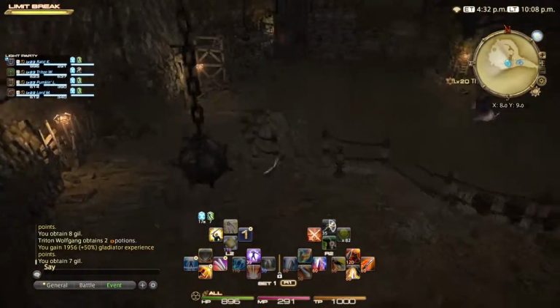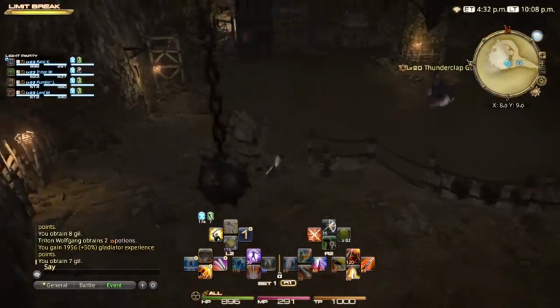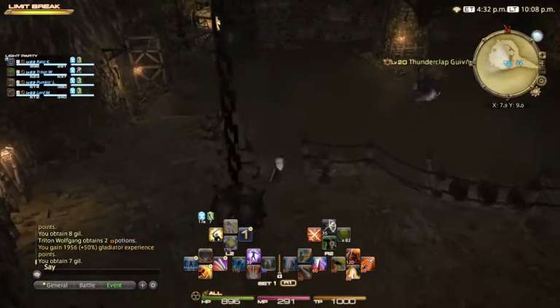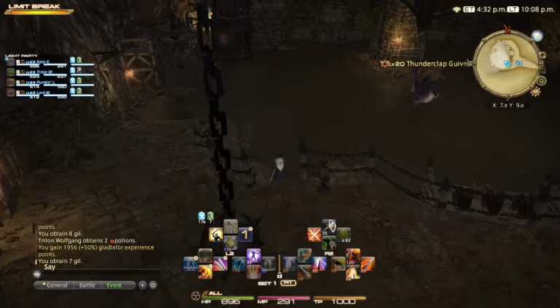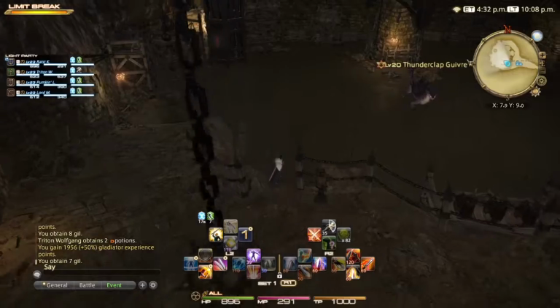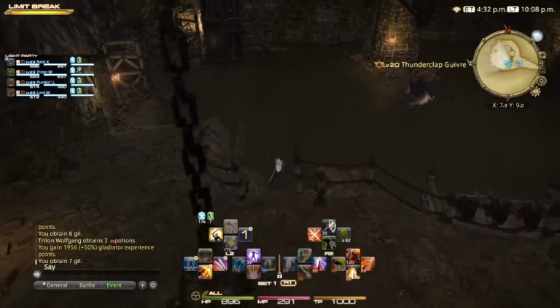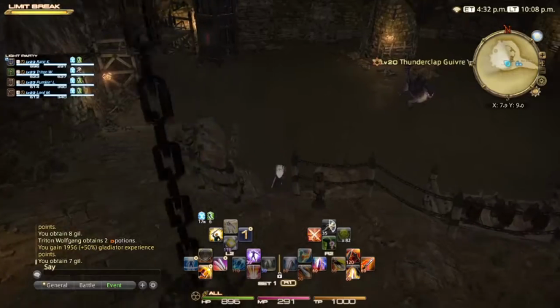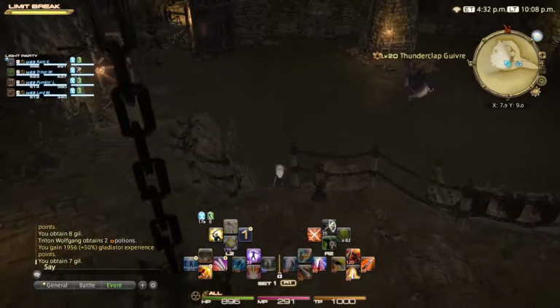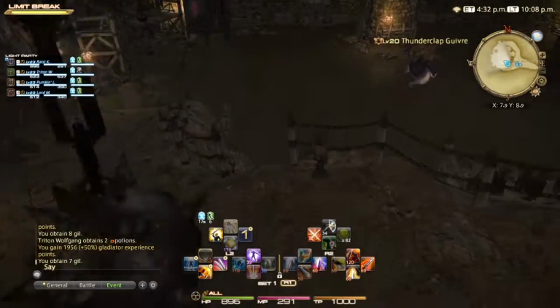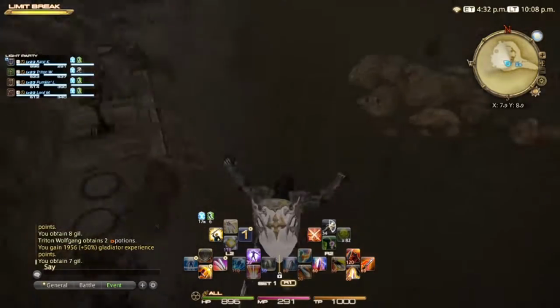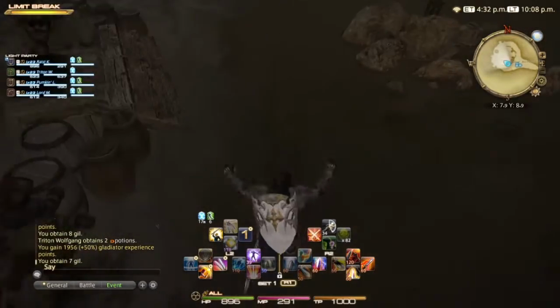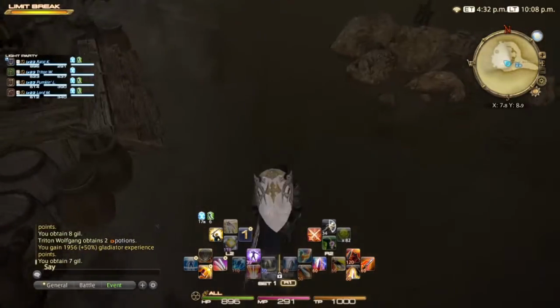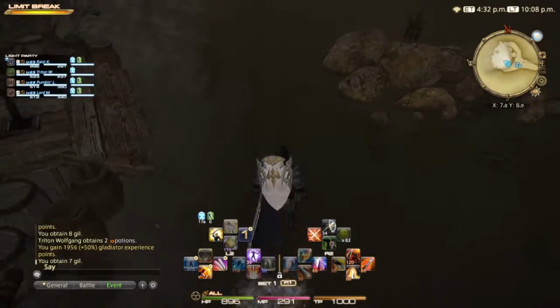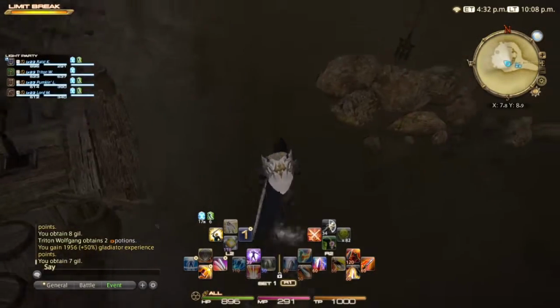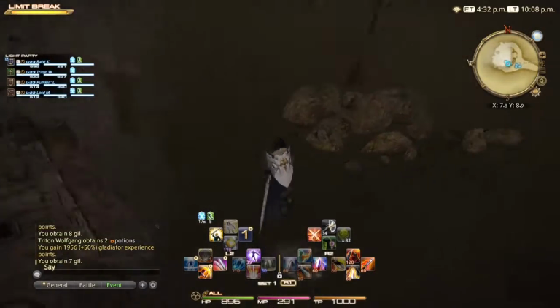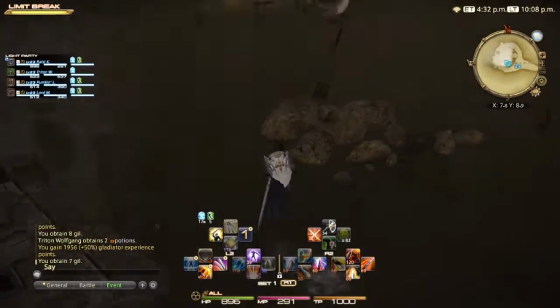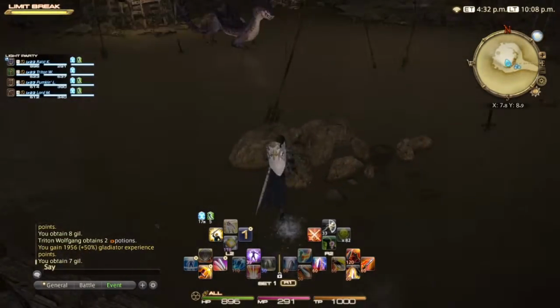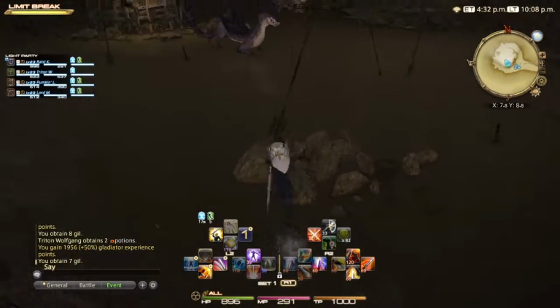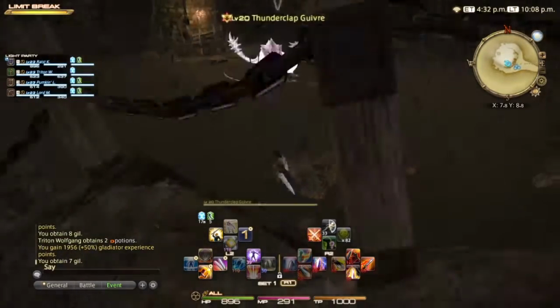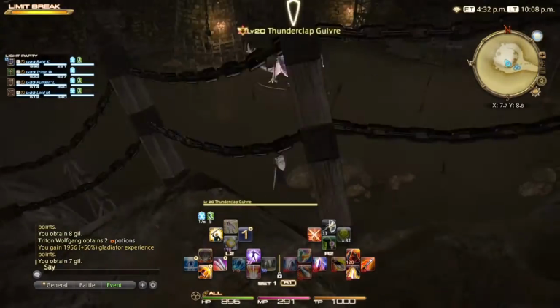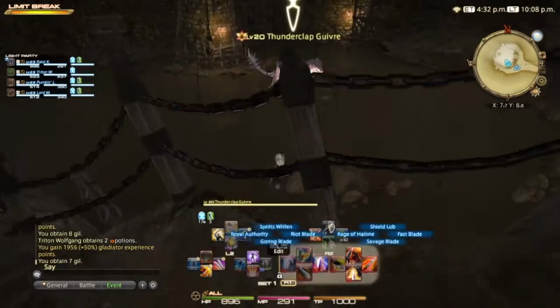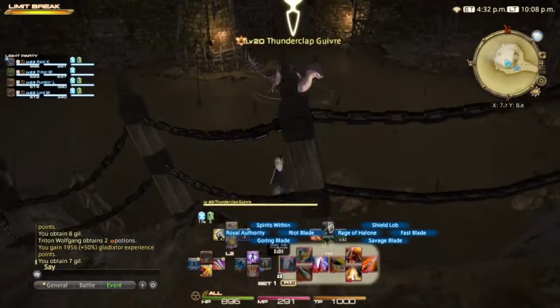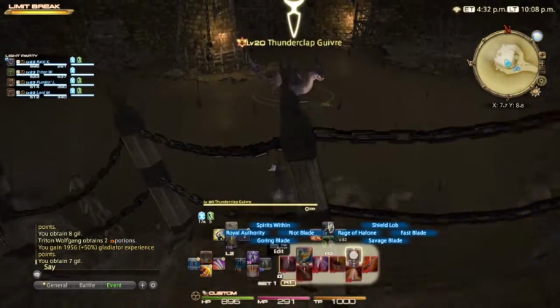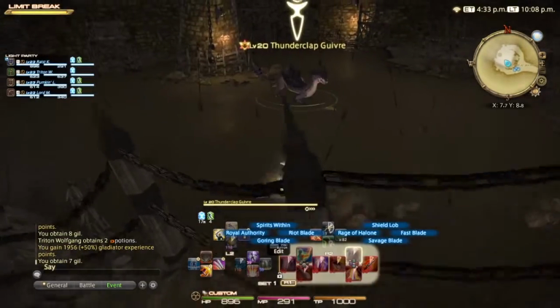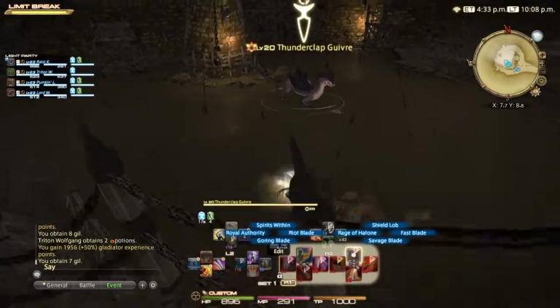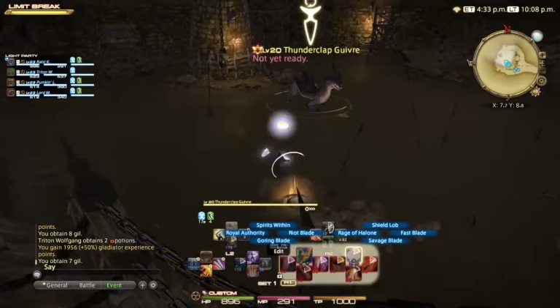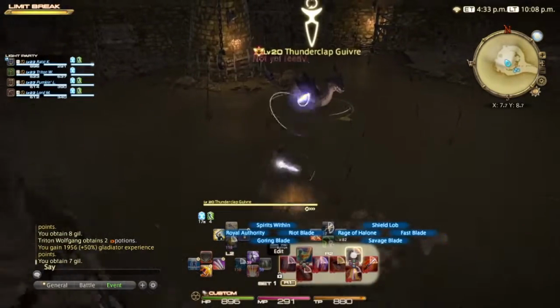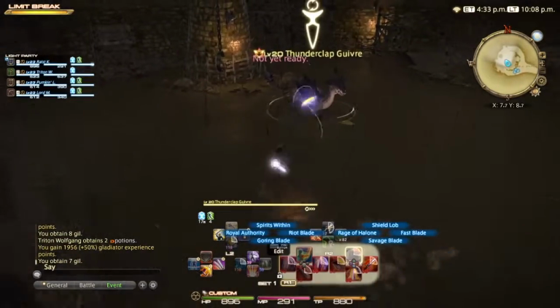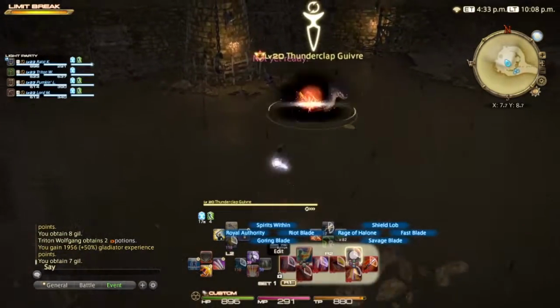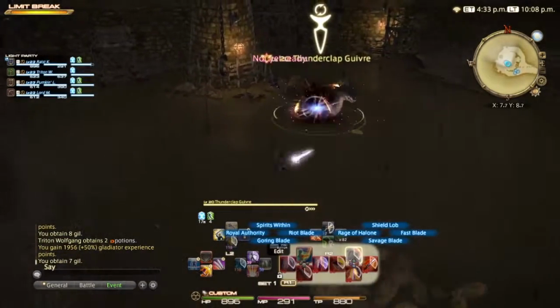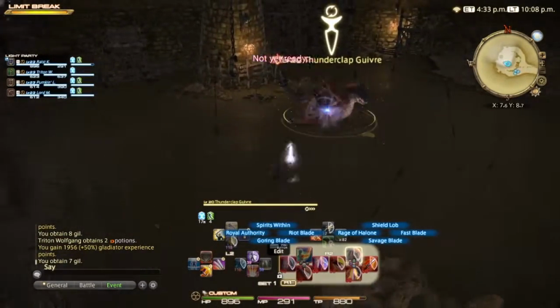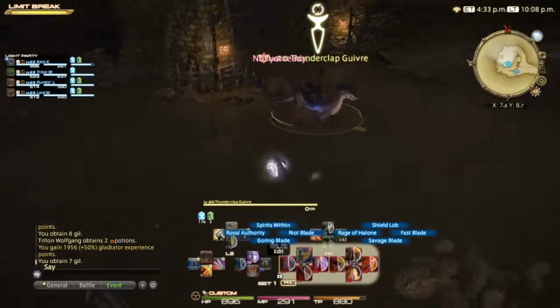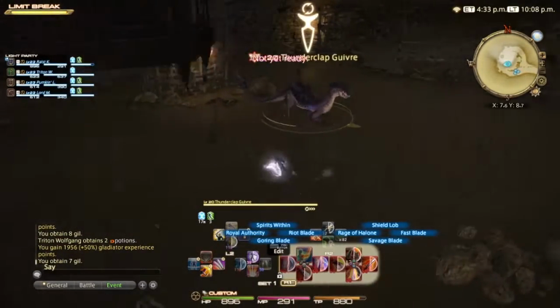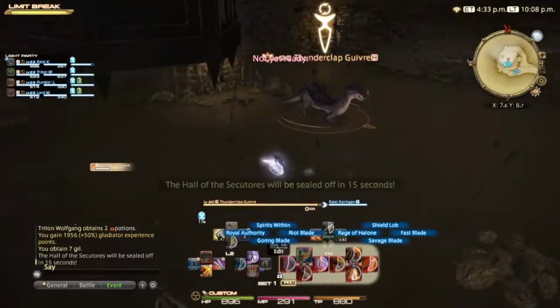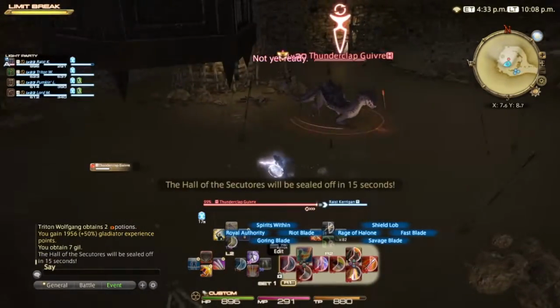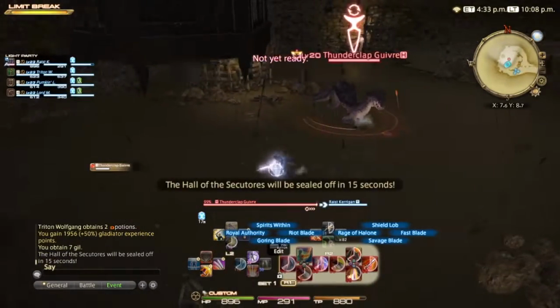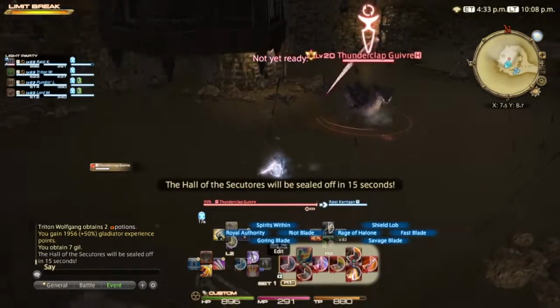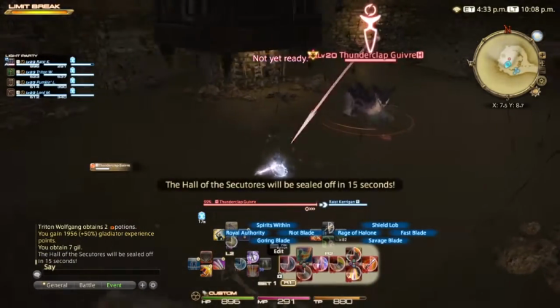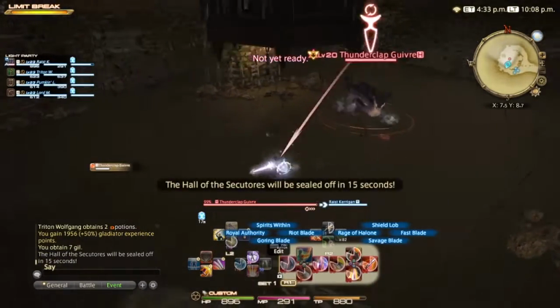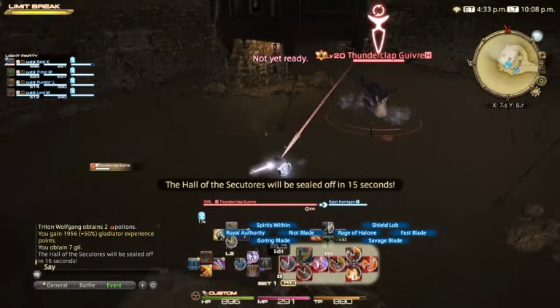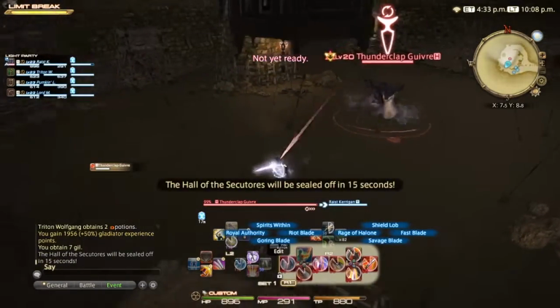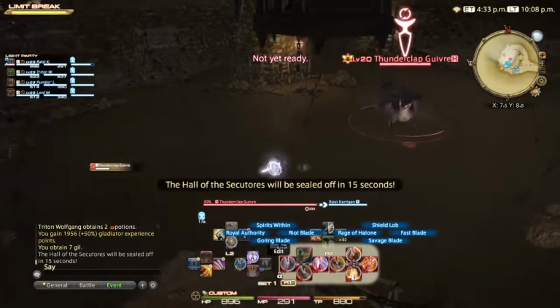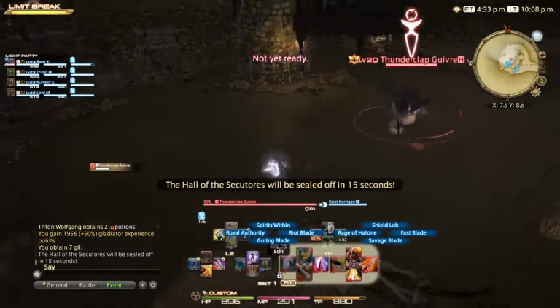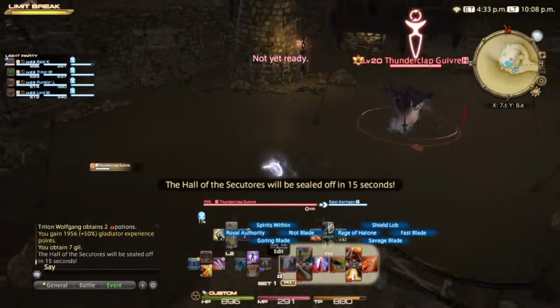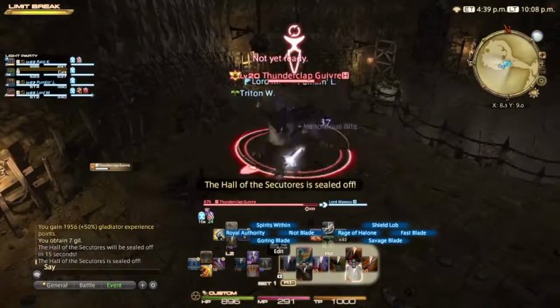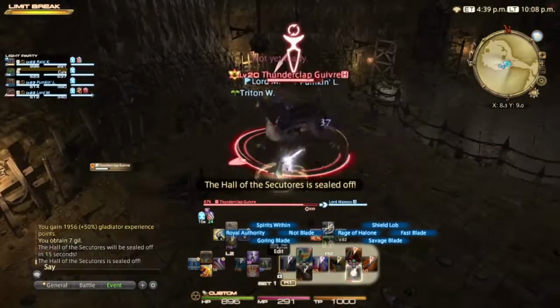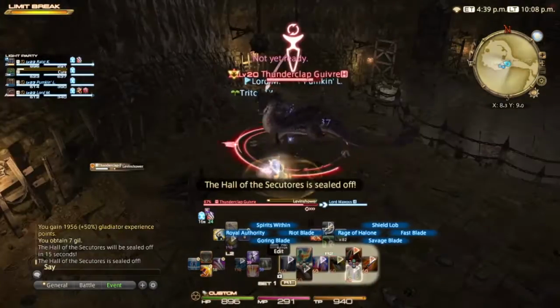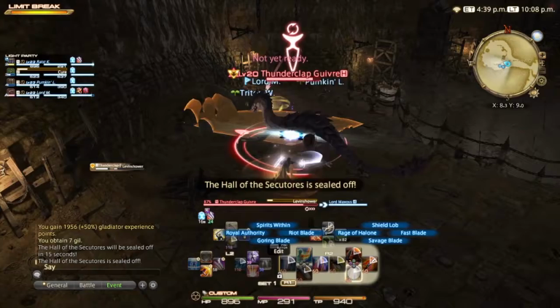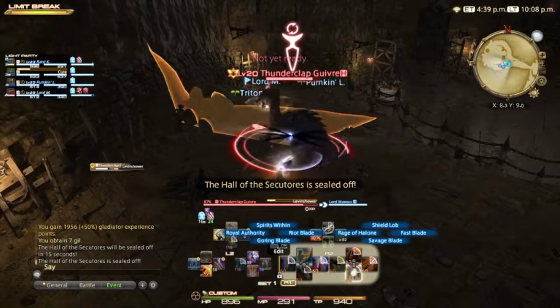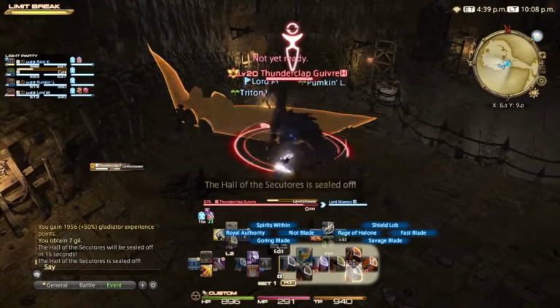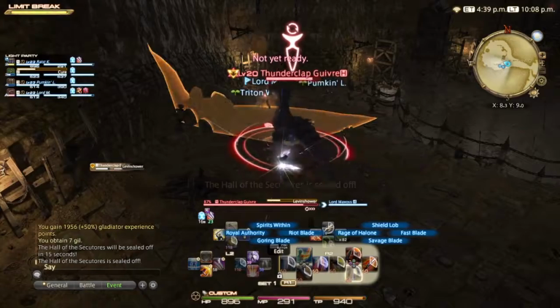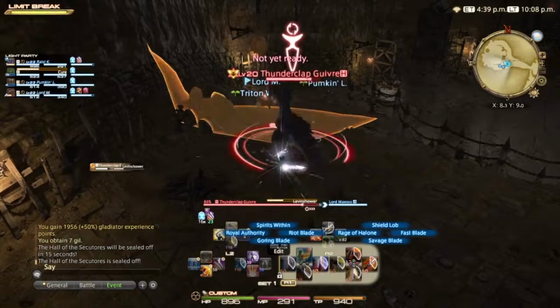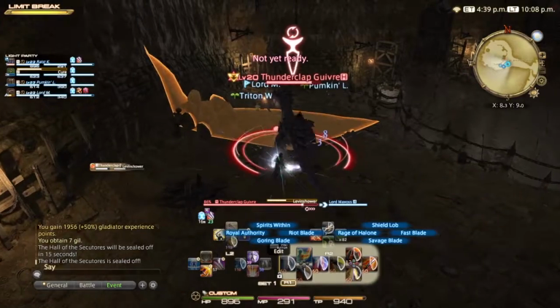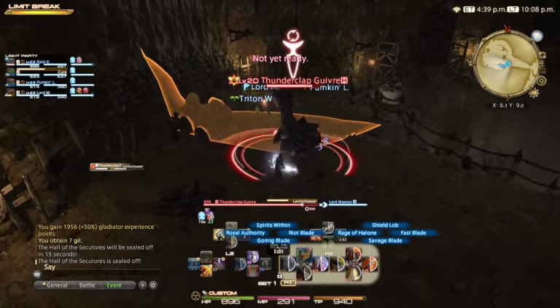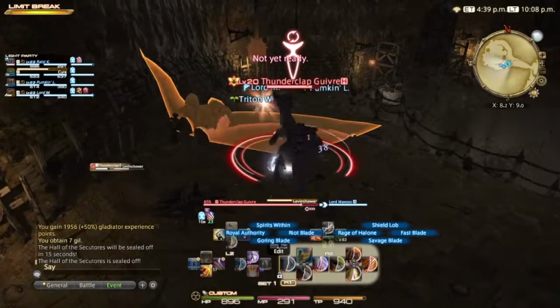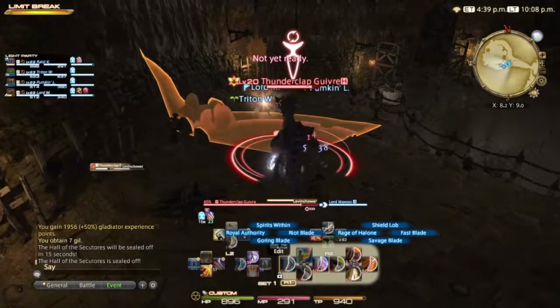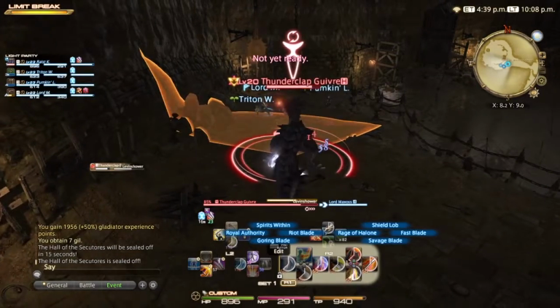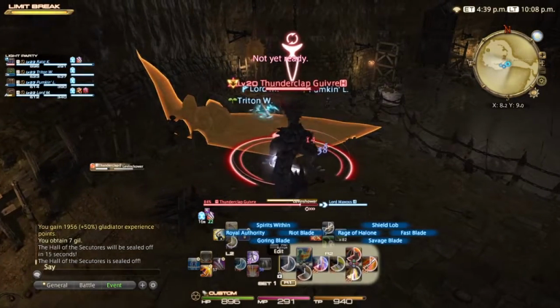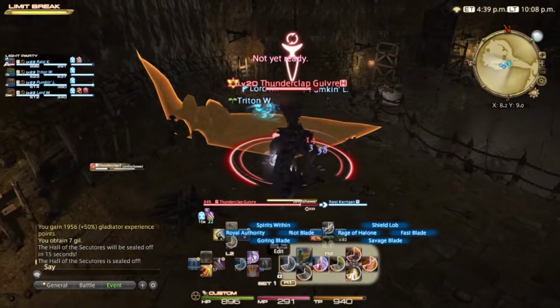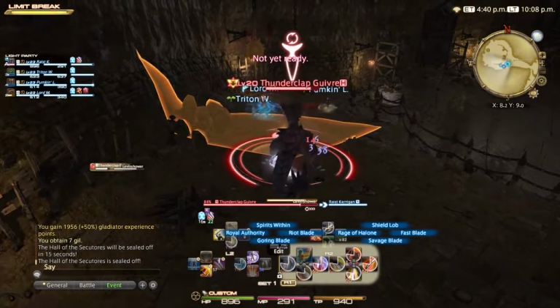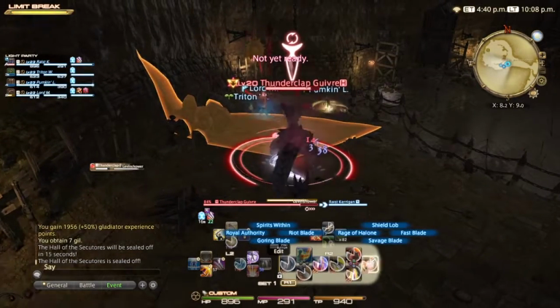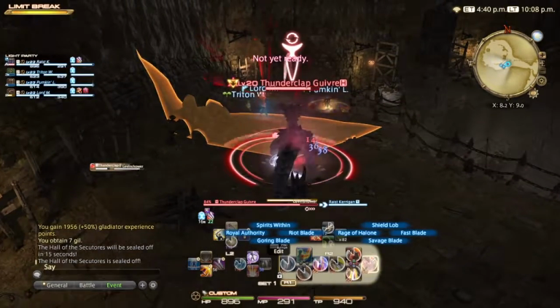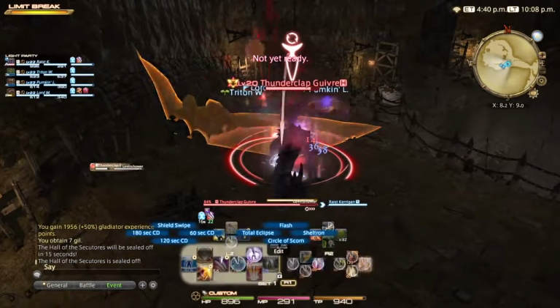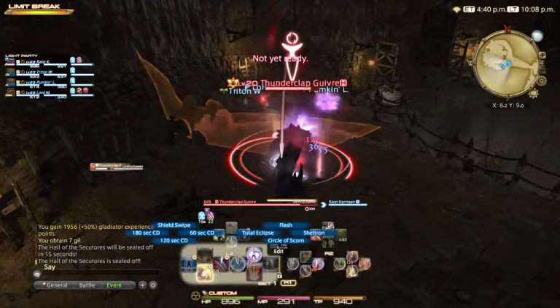Thunderclap Geve should be pulled back to the ramp, where everyone can focus on it. Make sure to move out of the way of Leaven Shower, a frontal cone AoE attack.